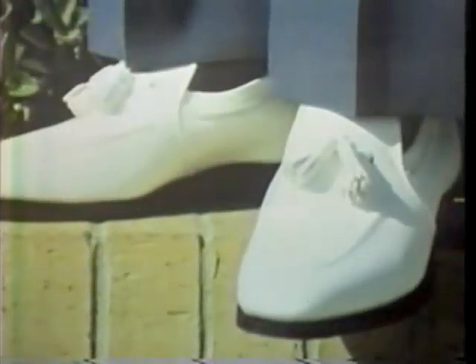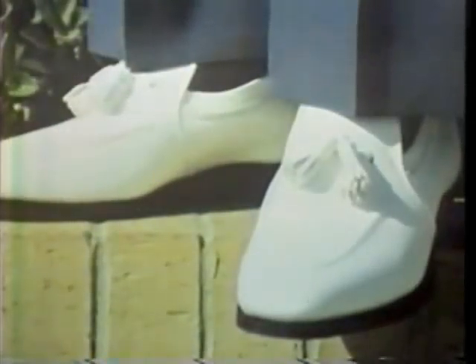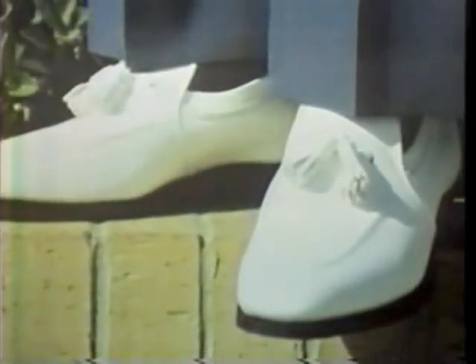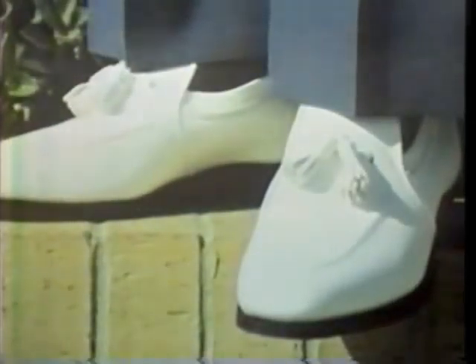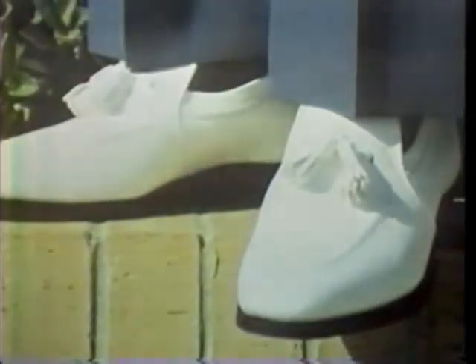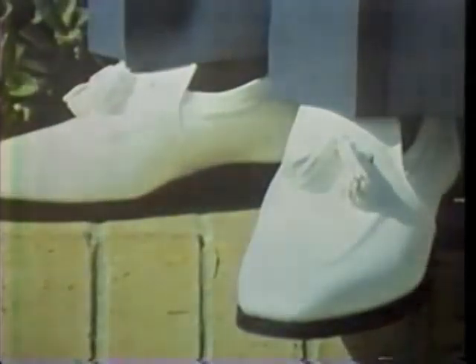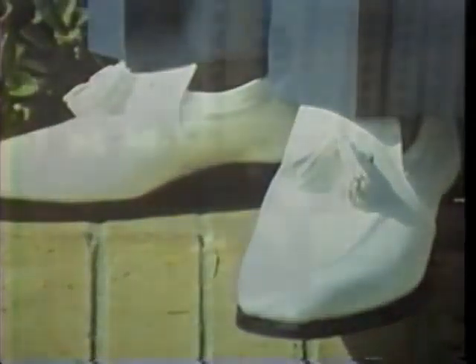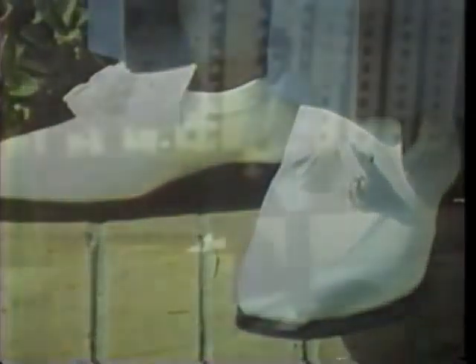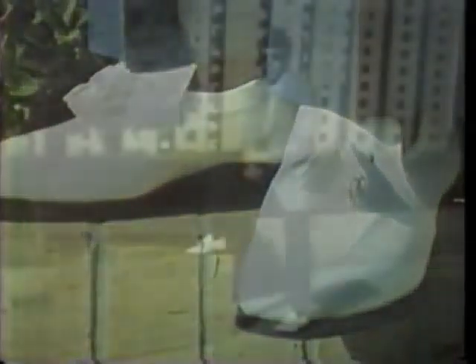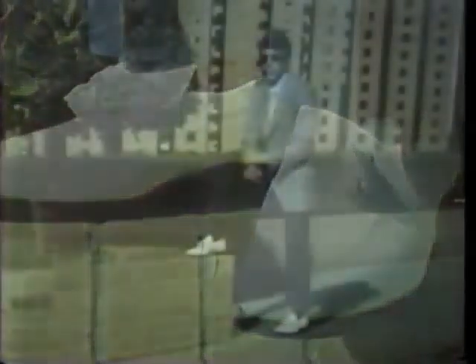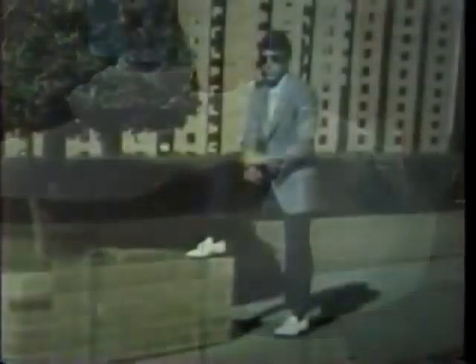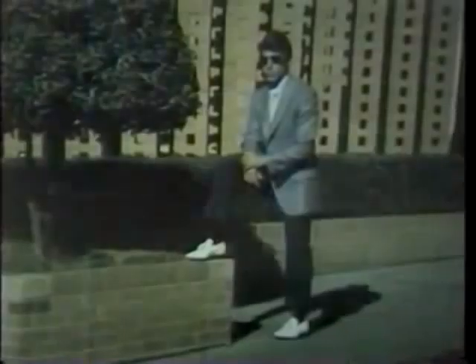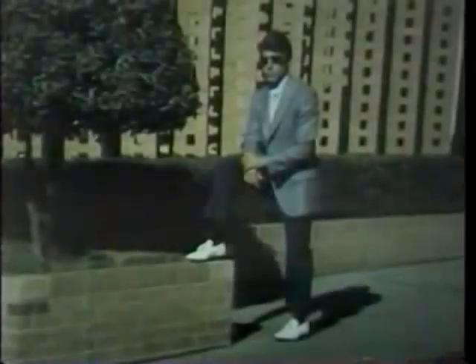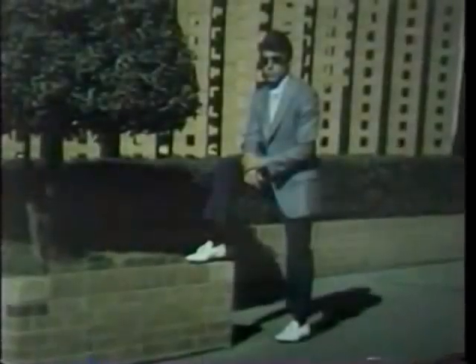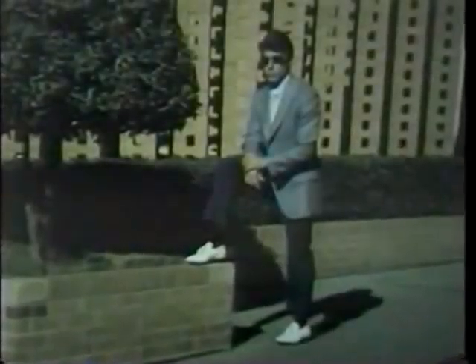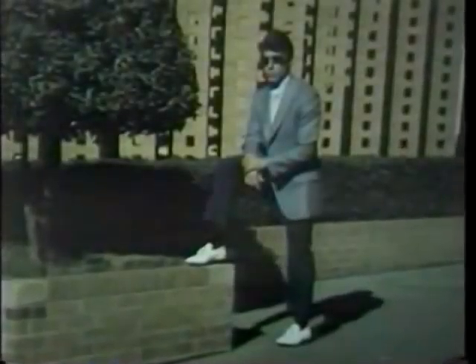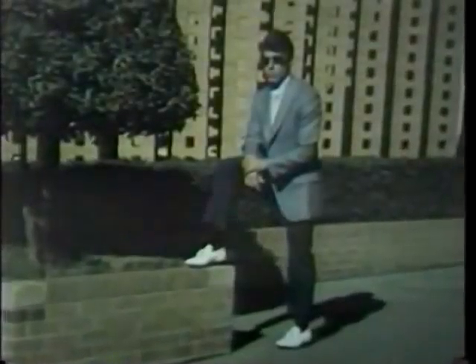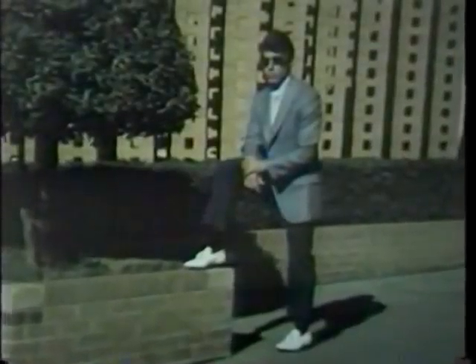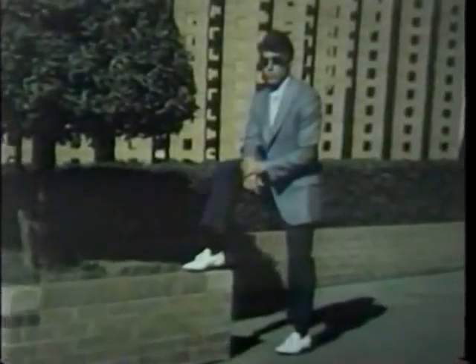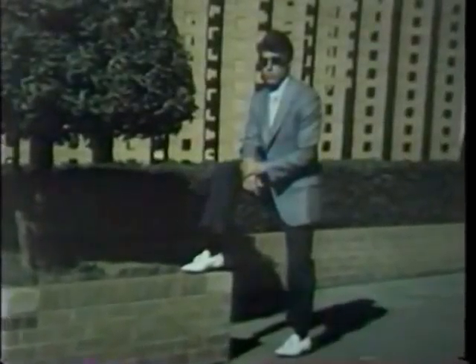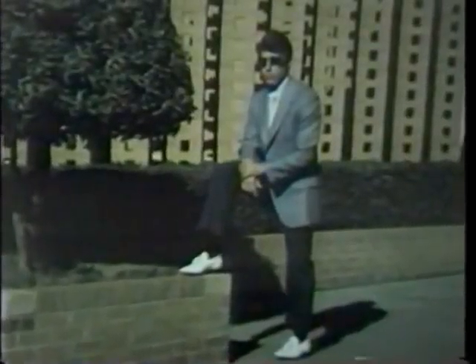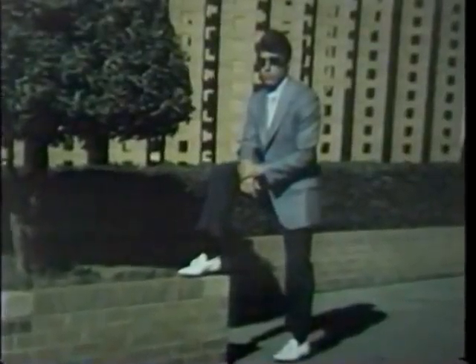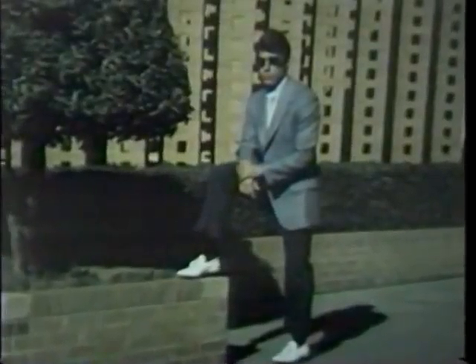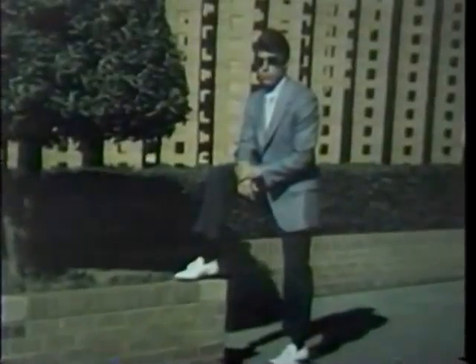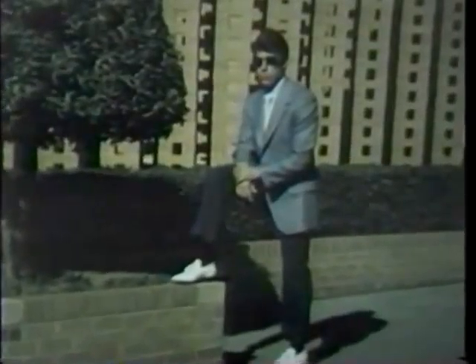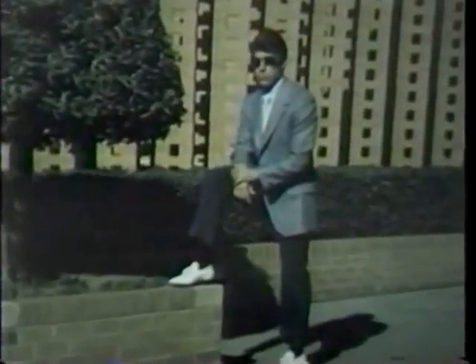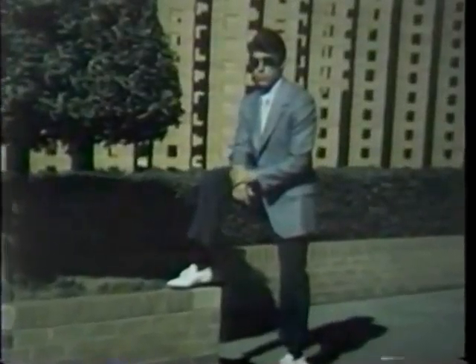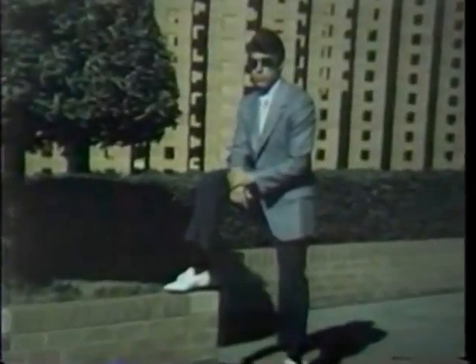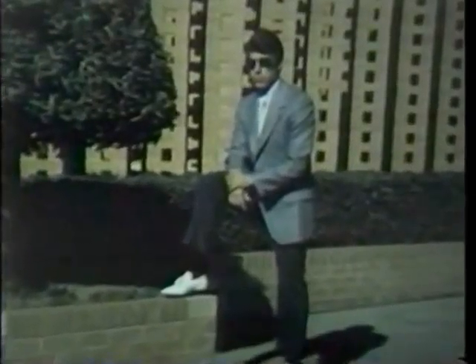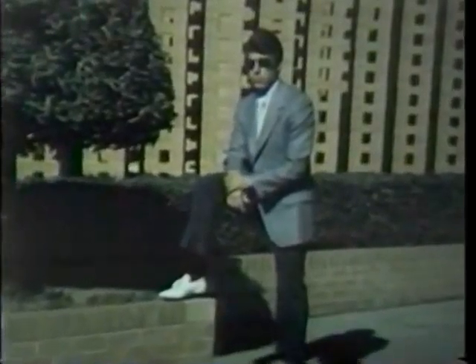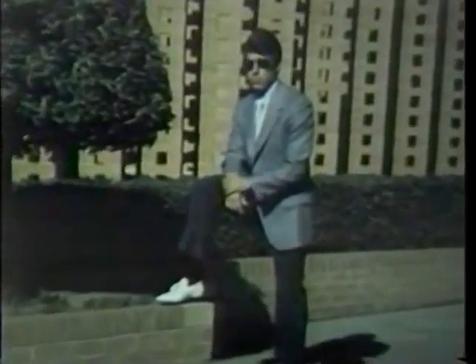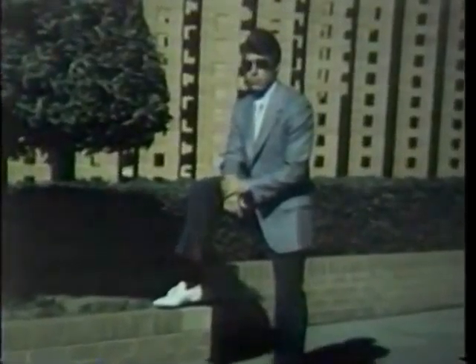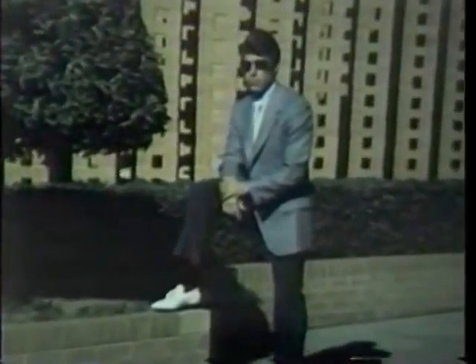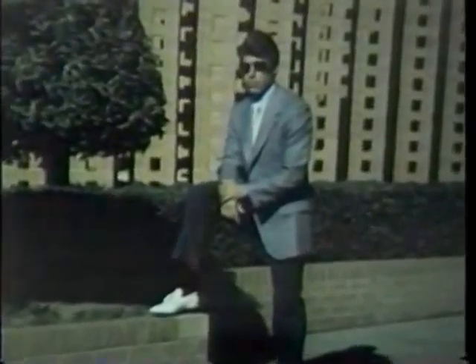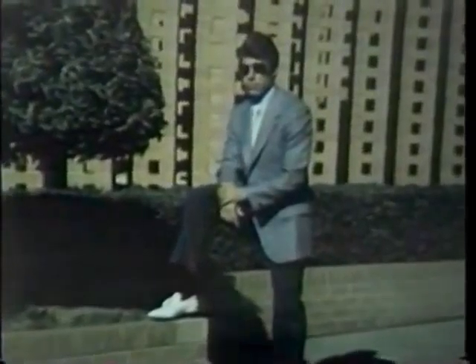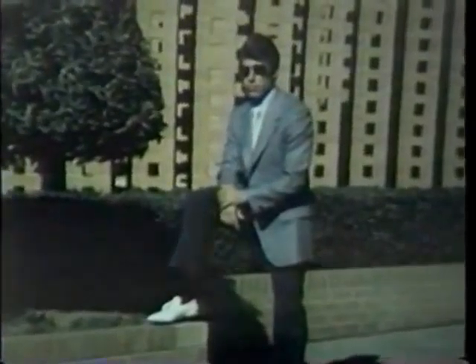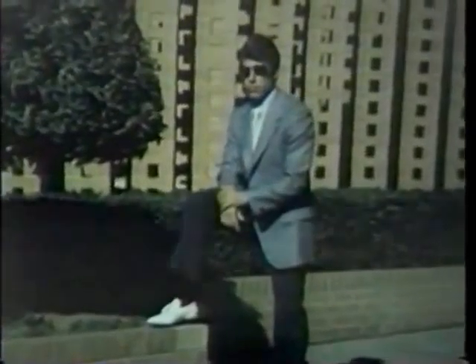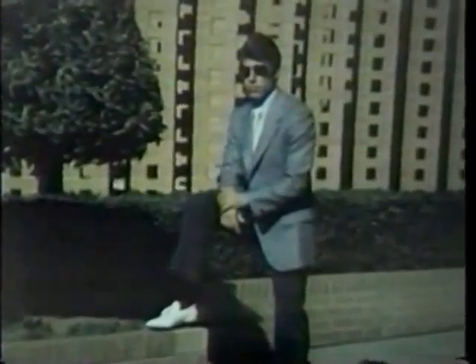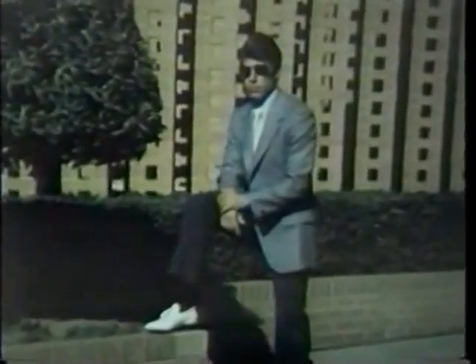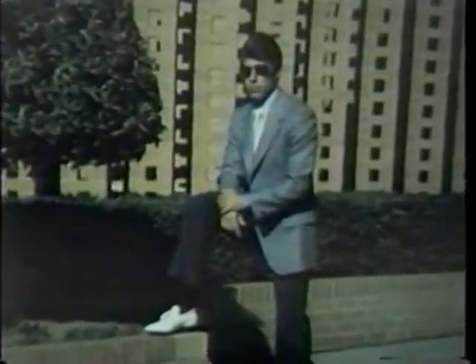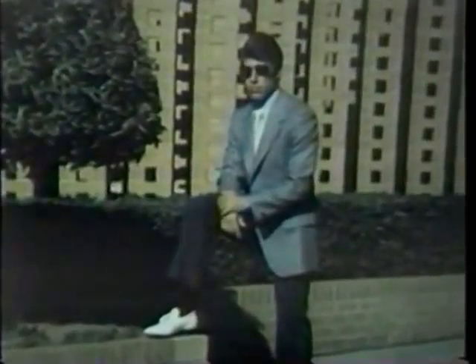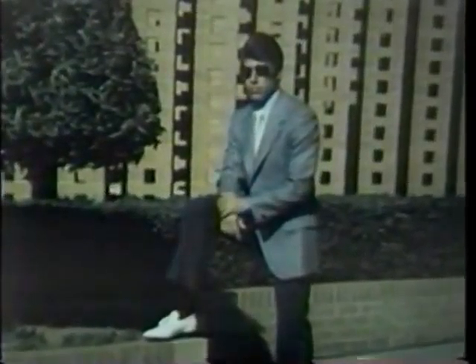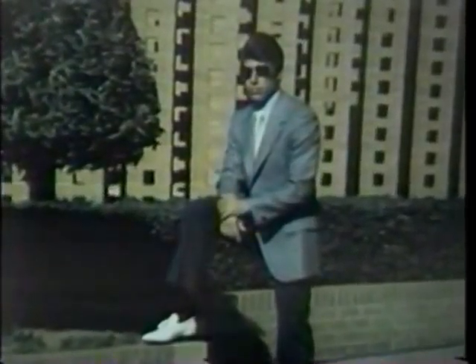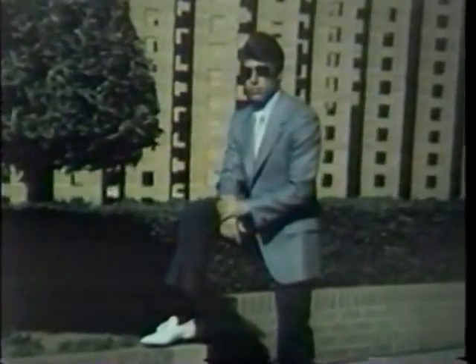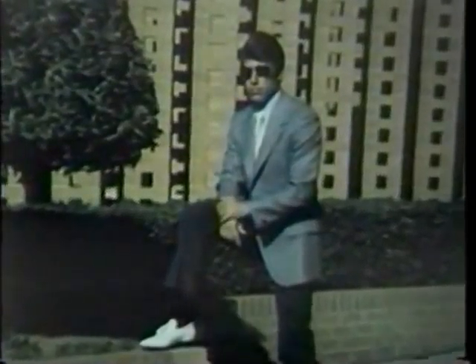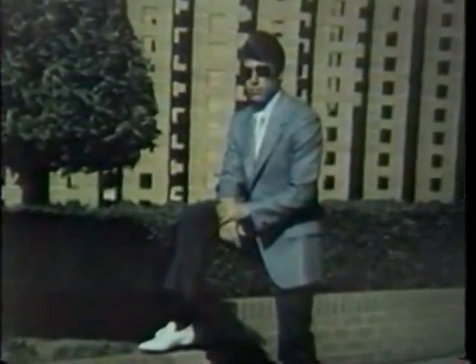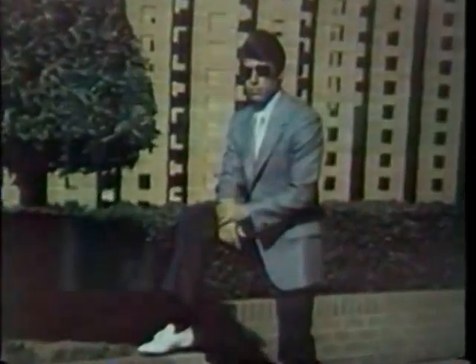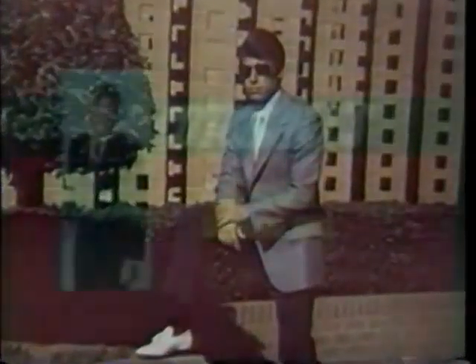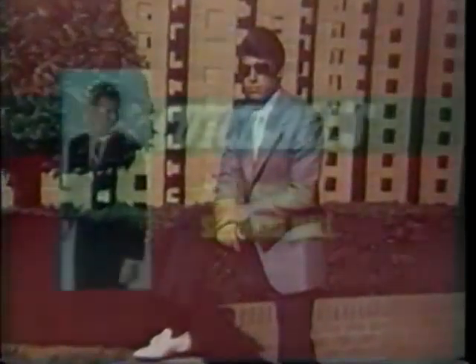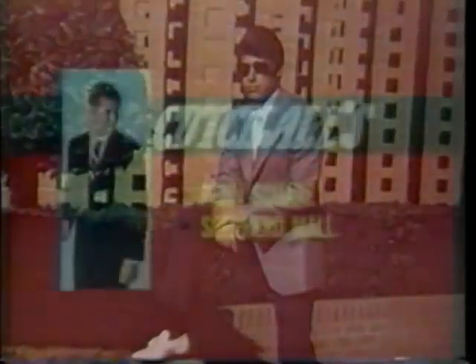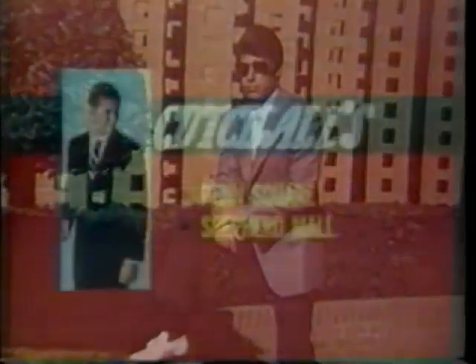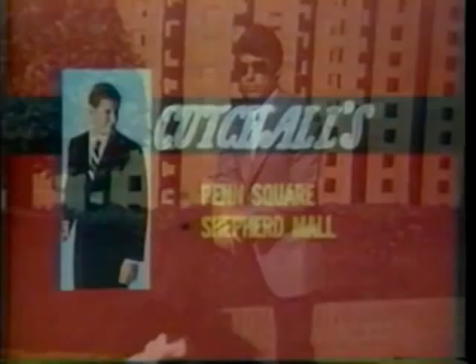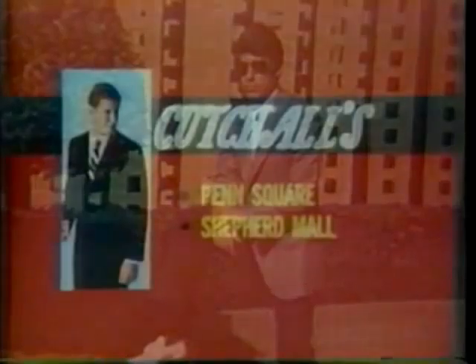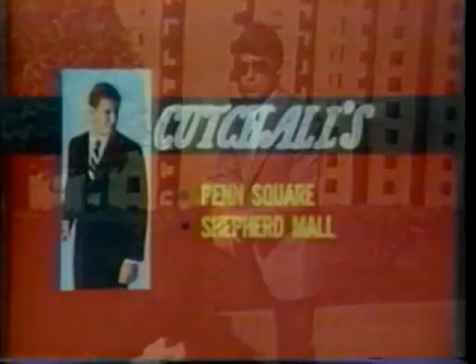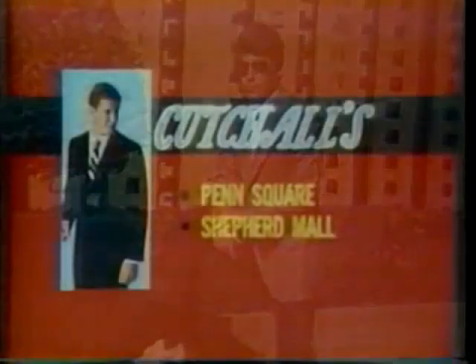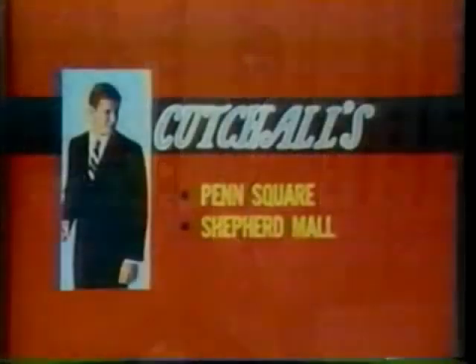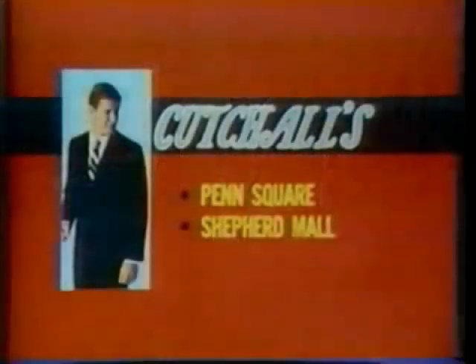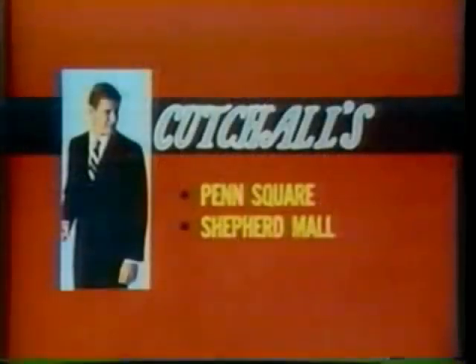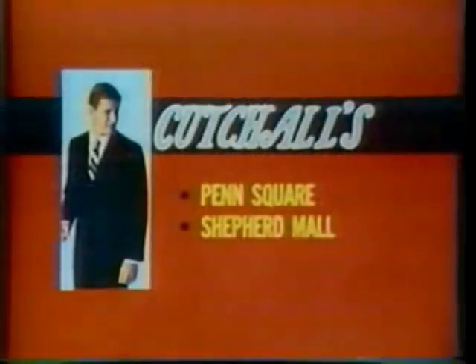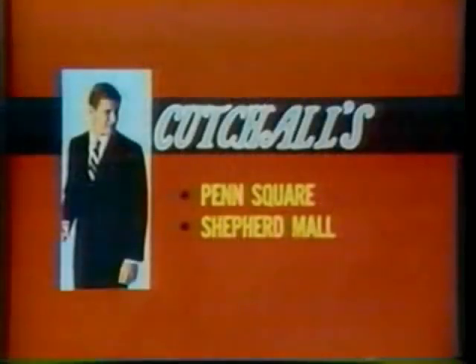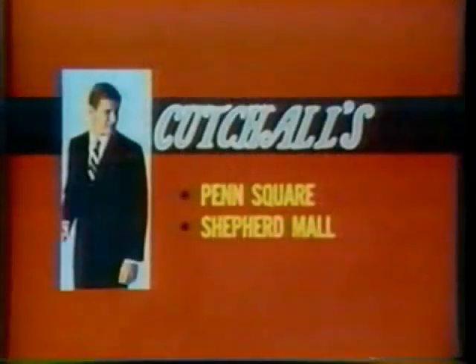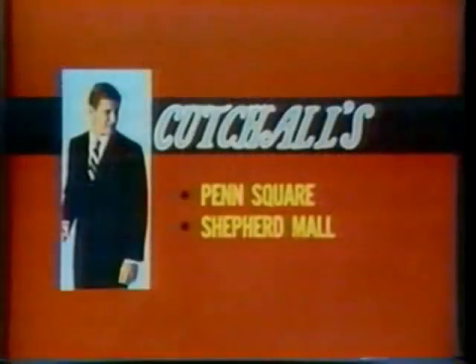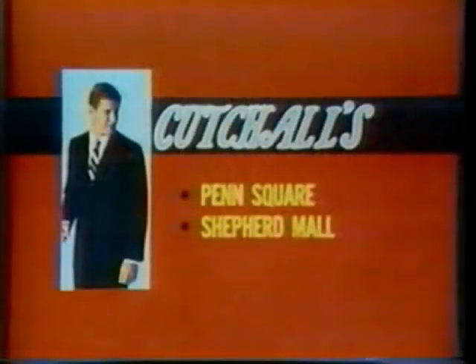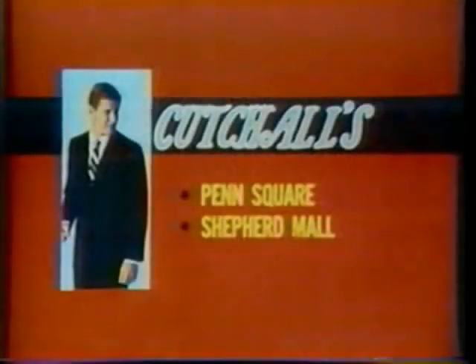Get more out of life — springtime, anytime — in smart new clothes from Kachaw's, Penn Square and Shepherd Mall.